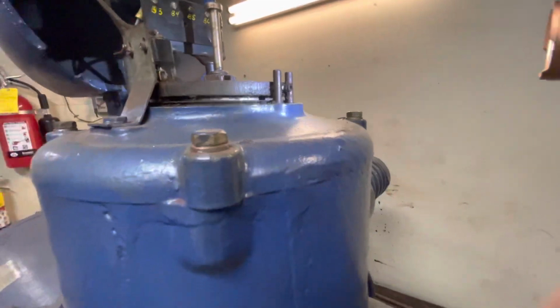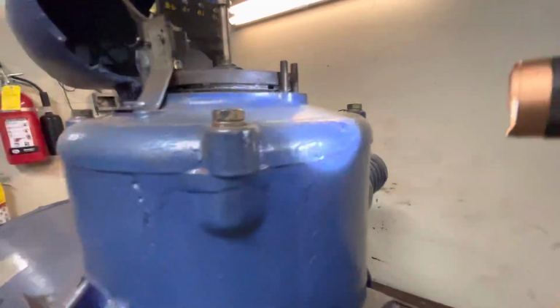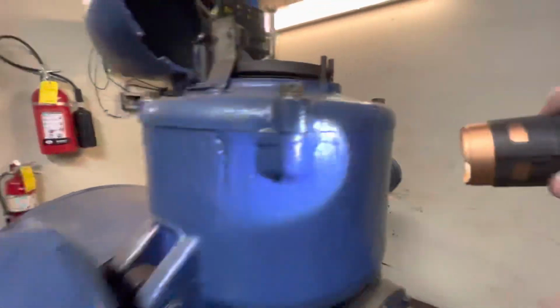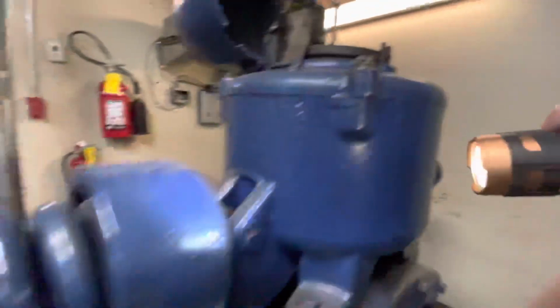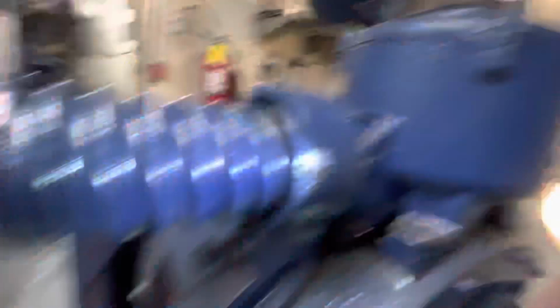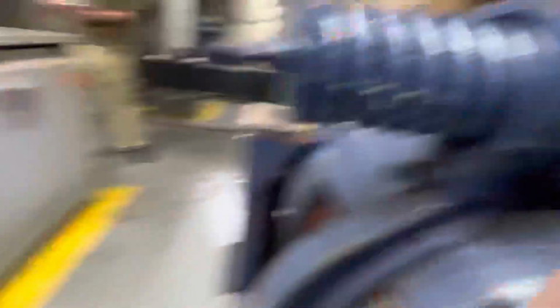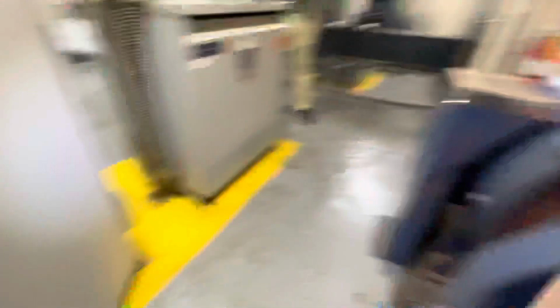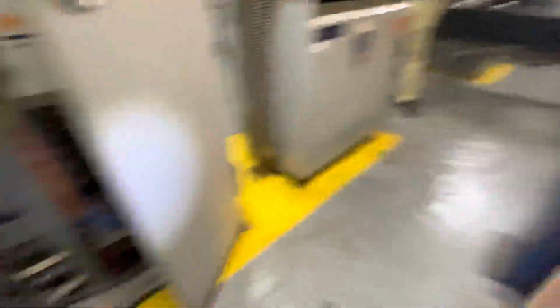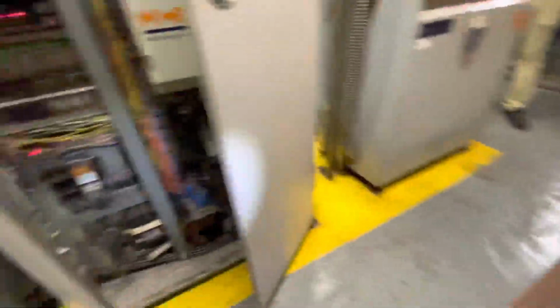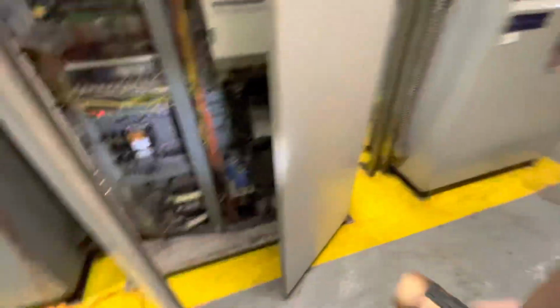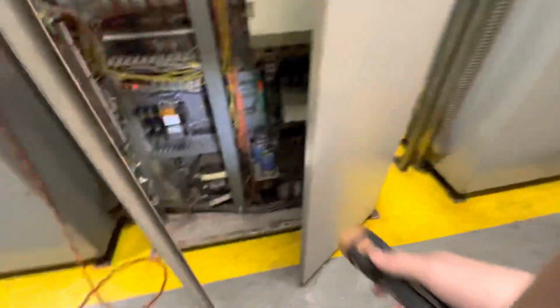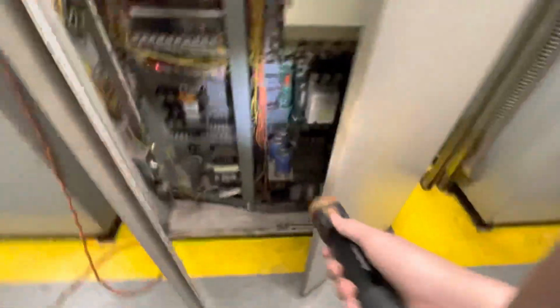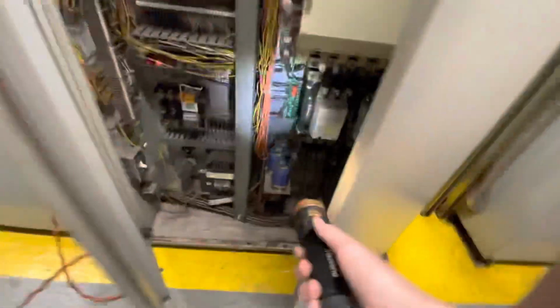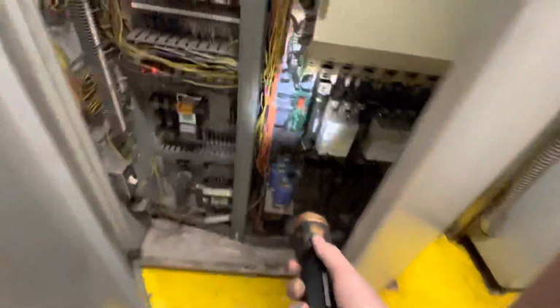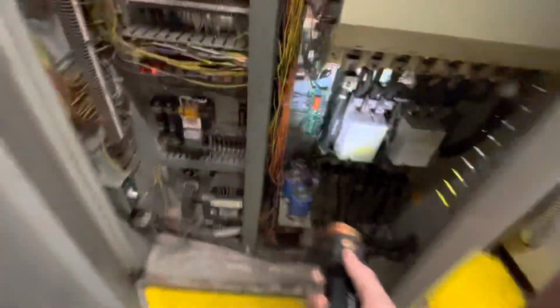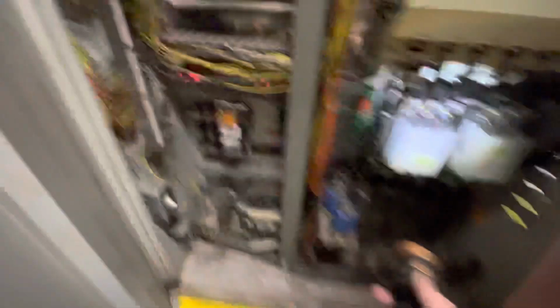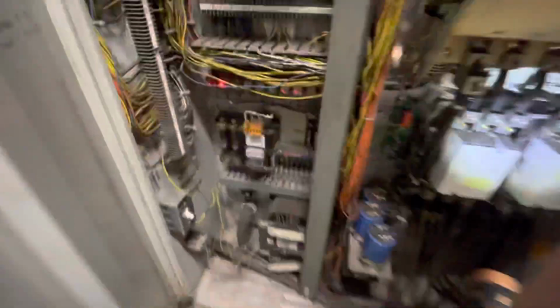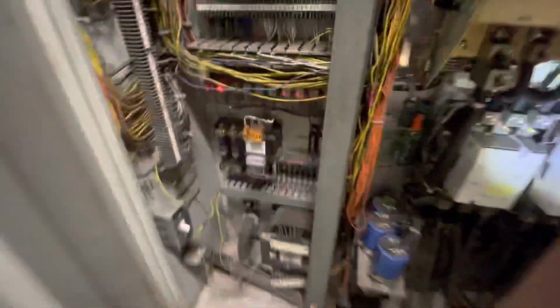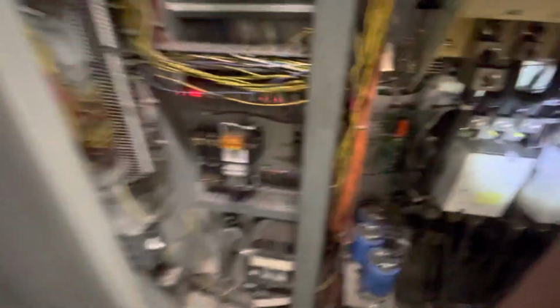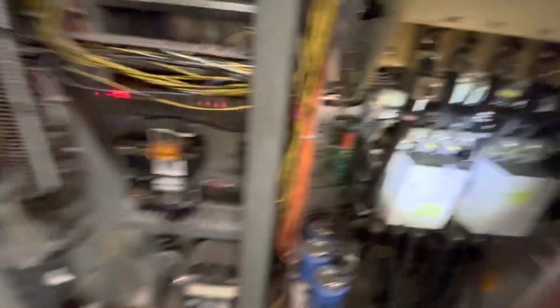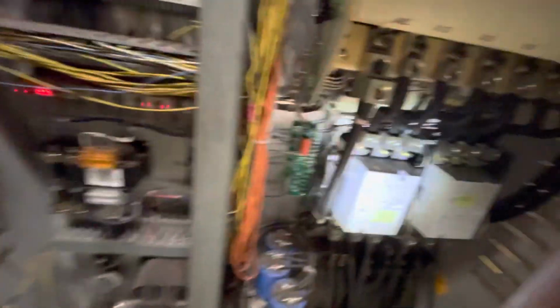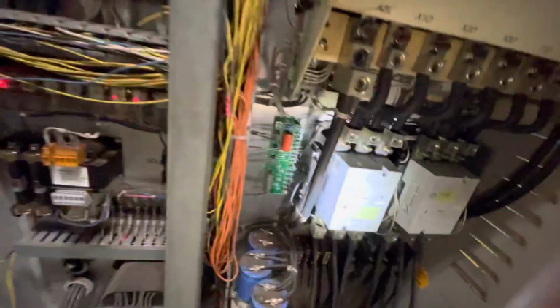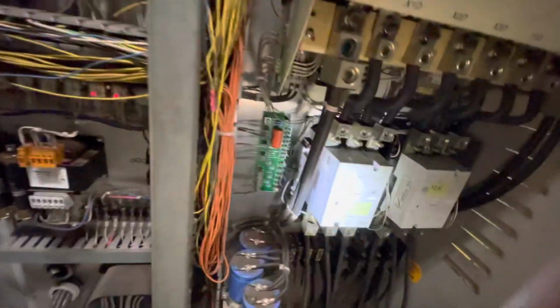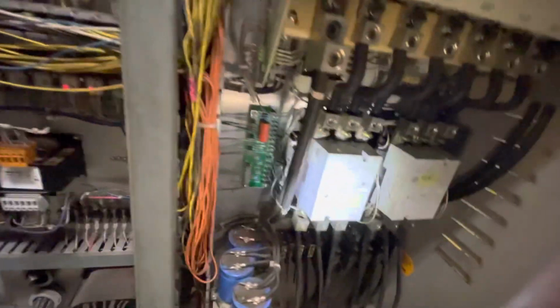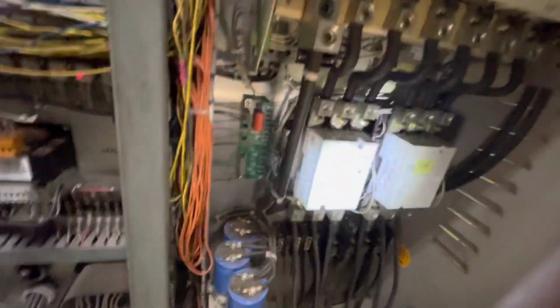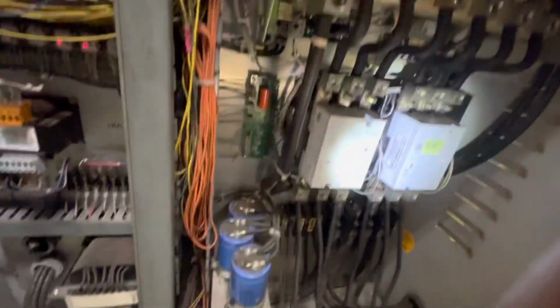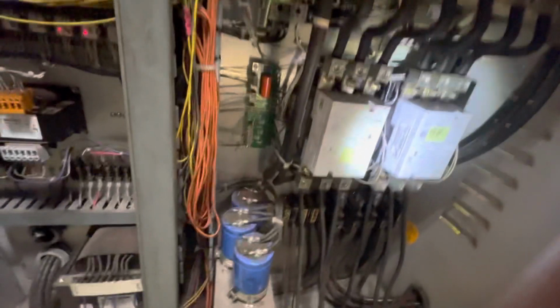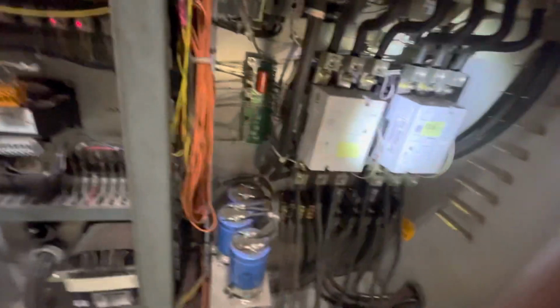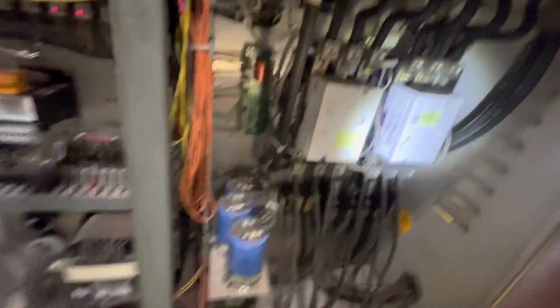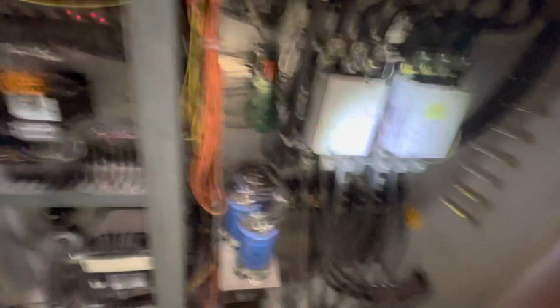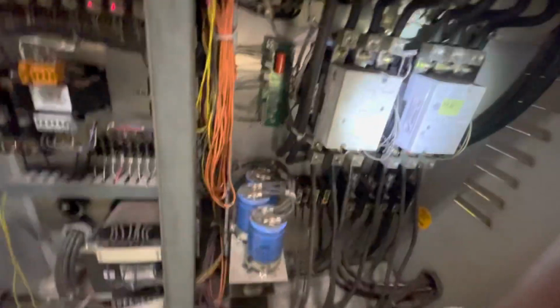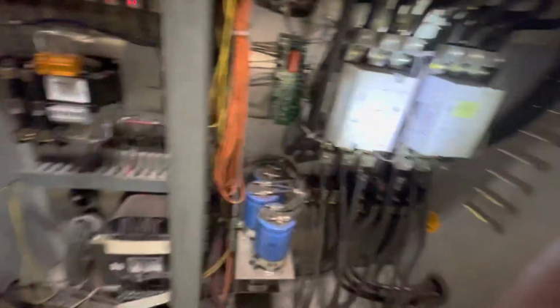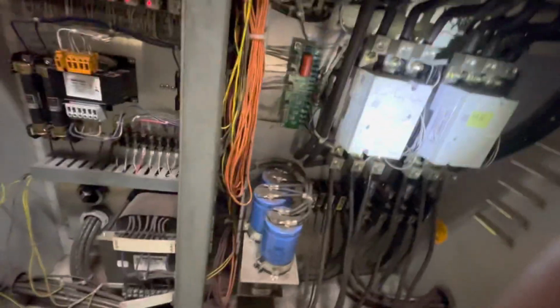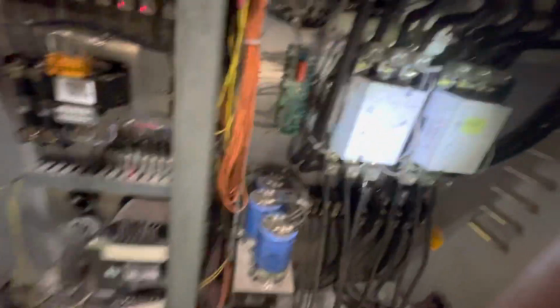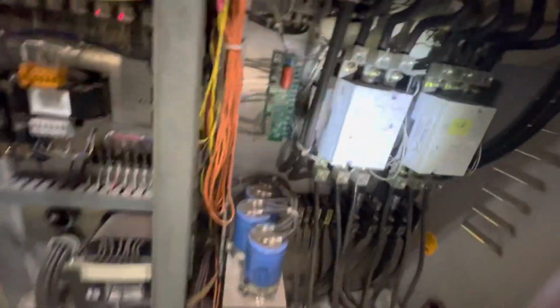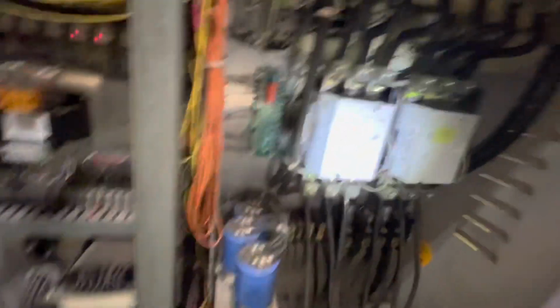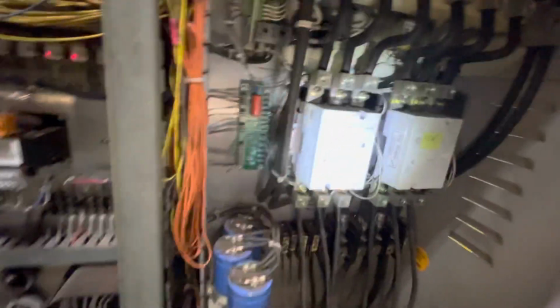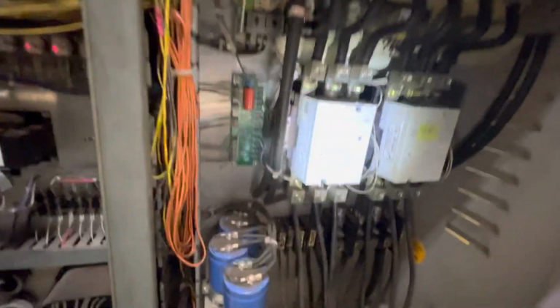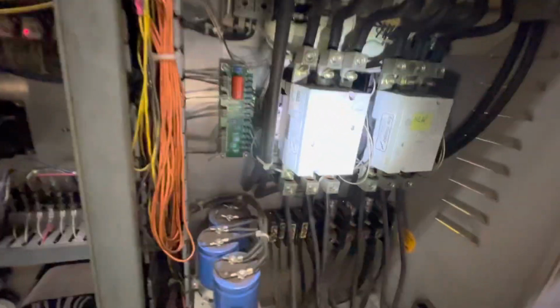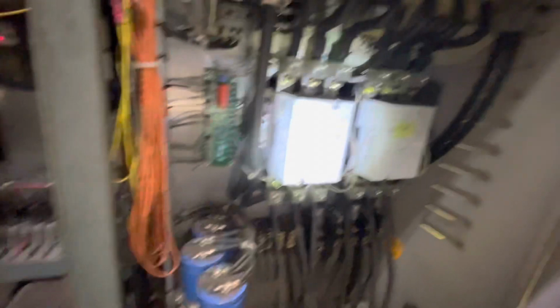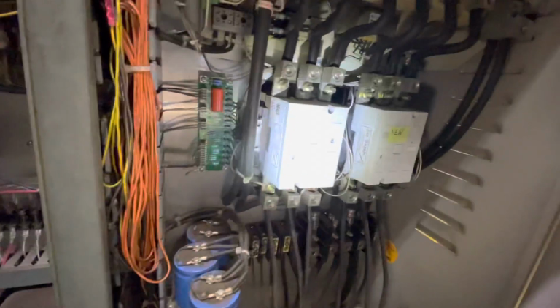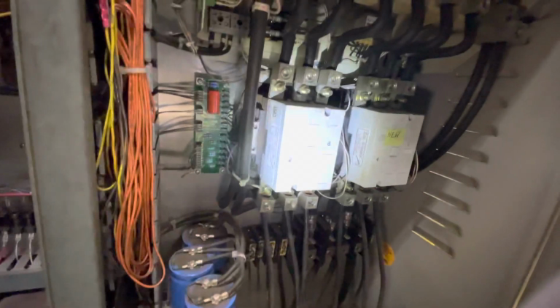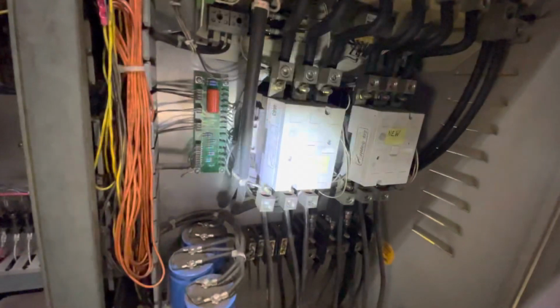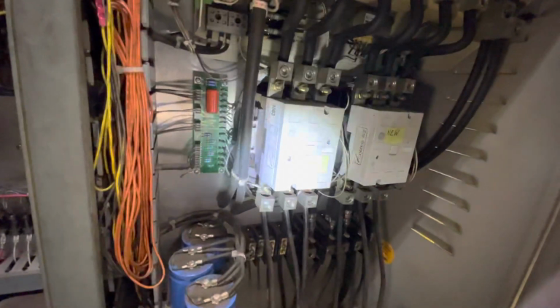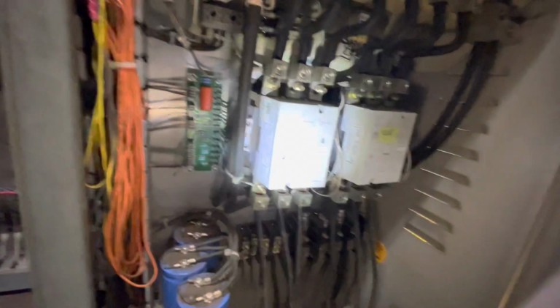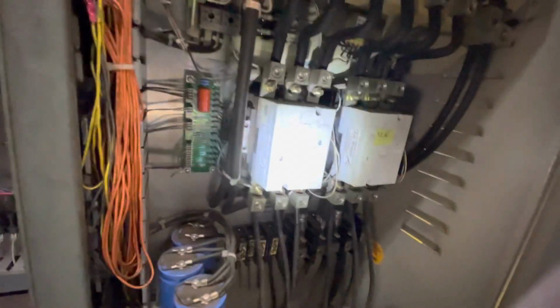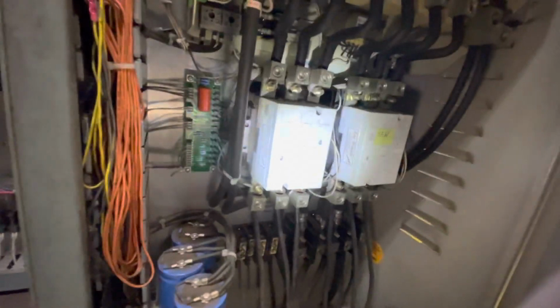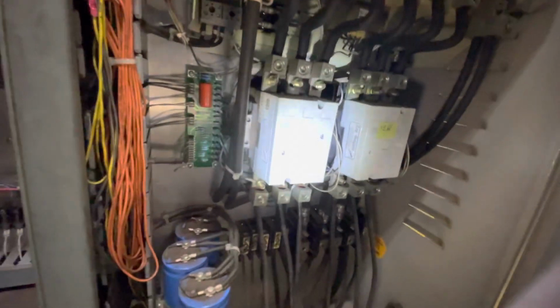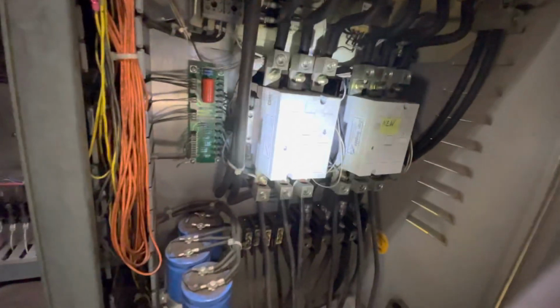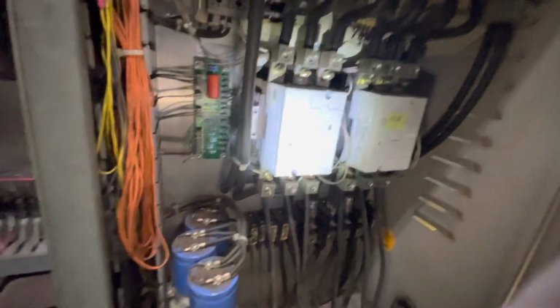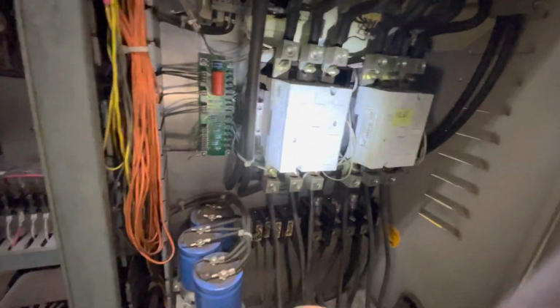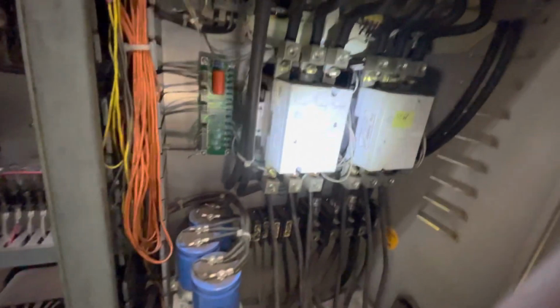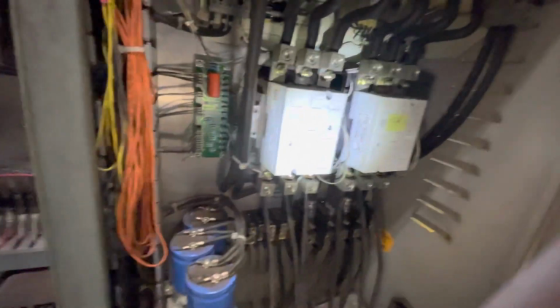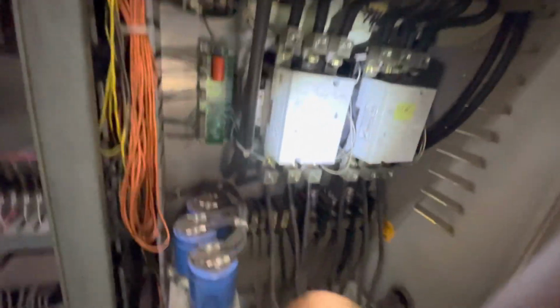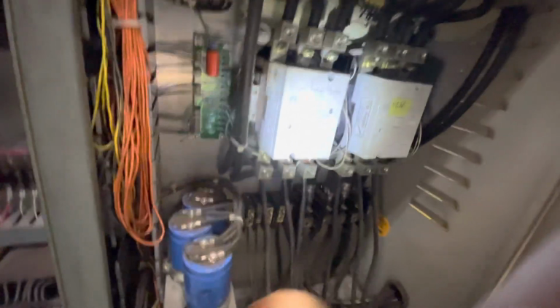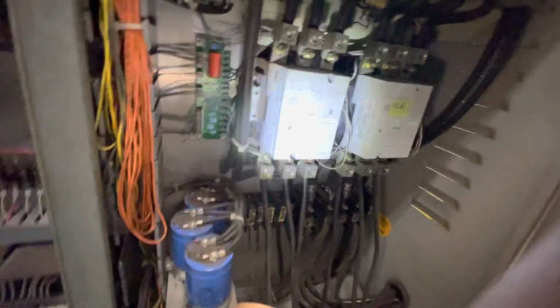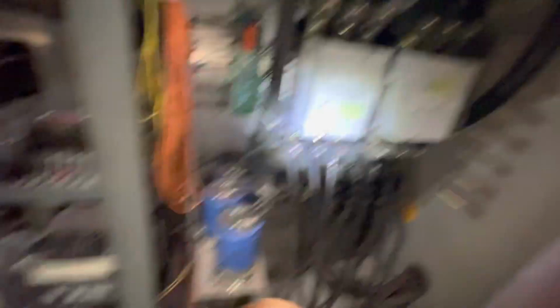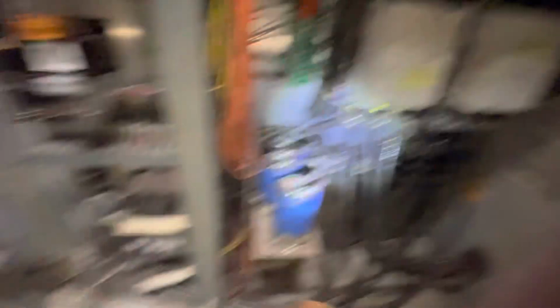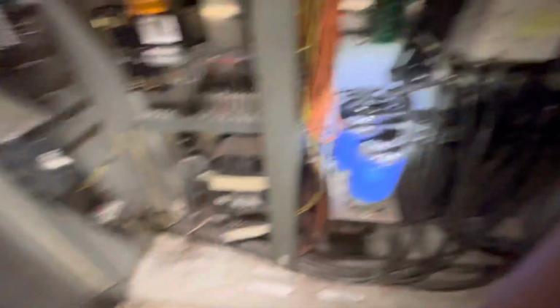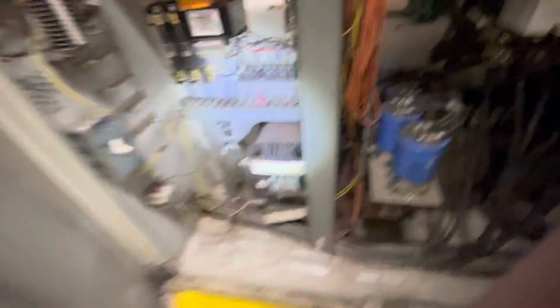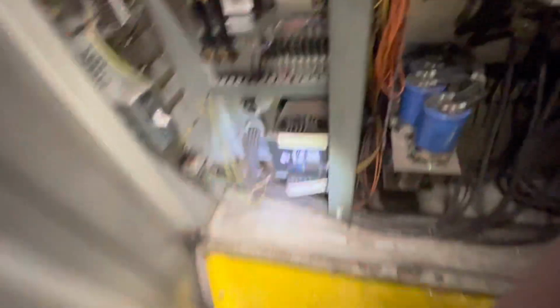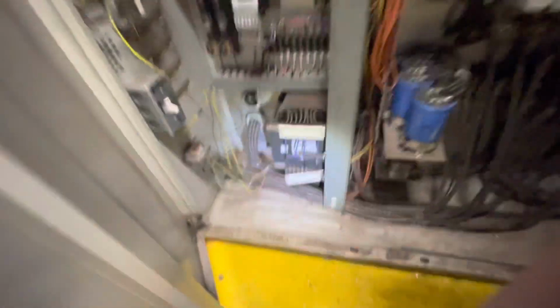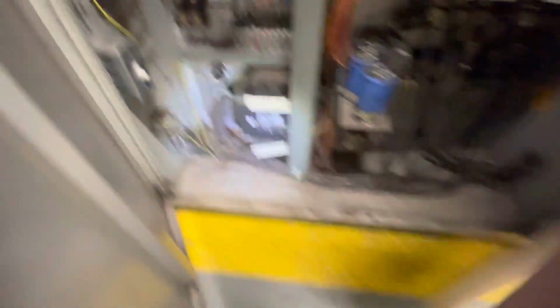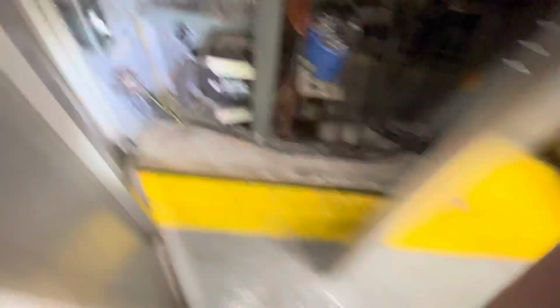Look at this — those are the main contactors. Those are new contactors though, made by General Electric.